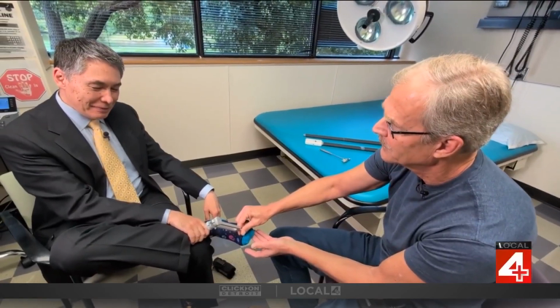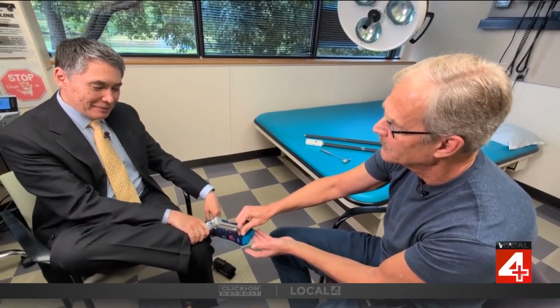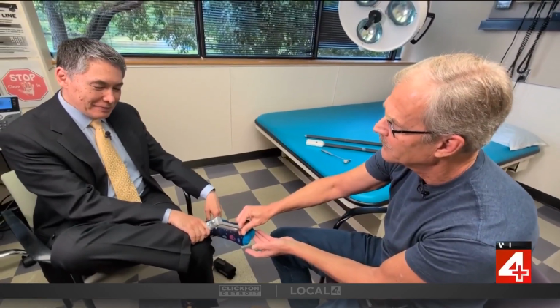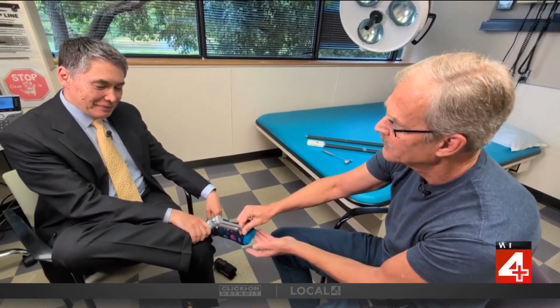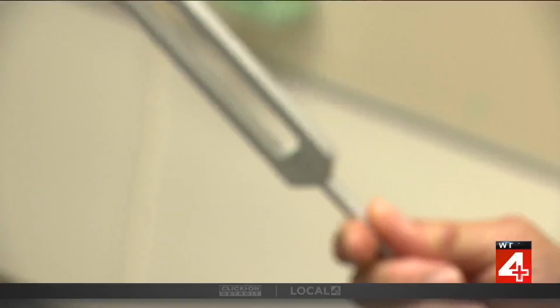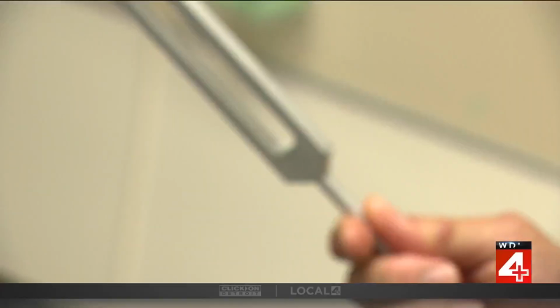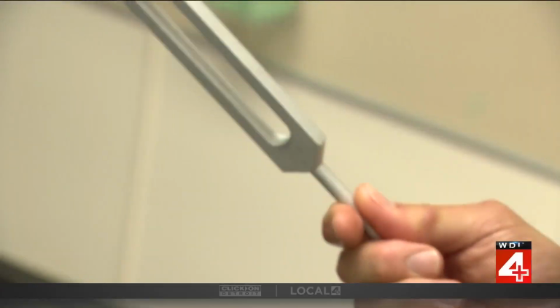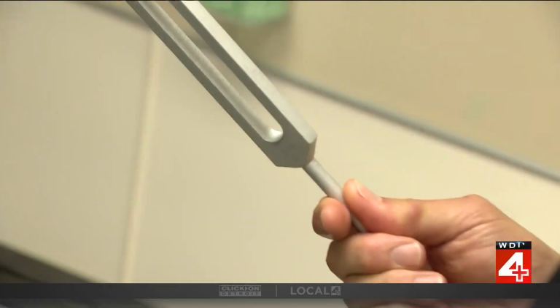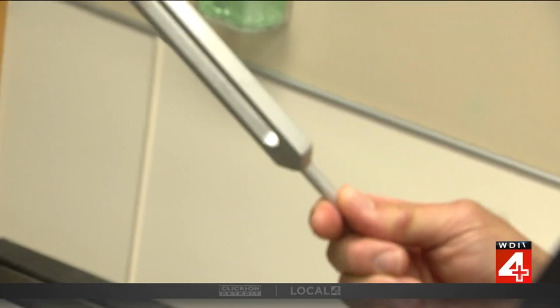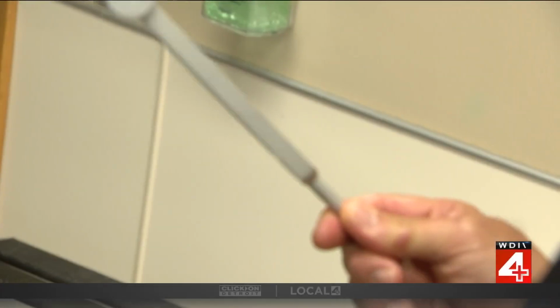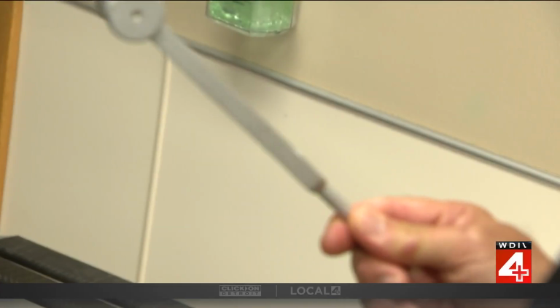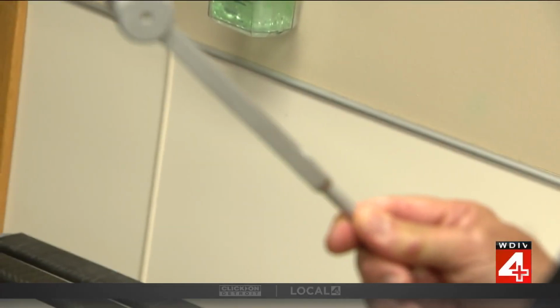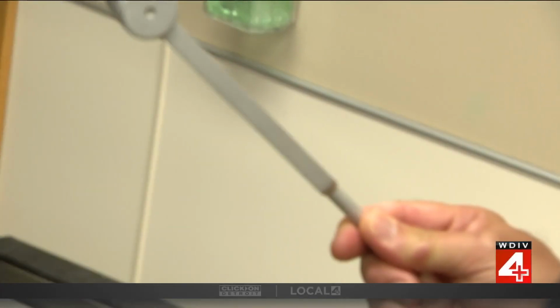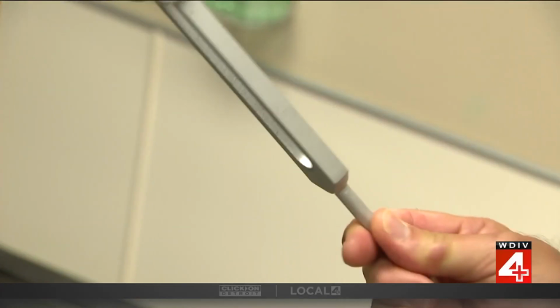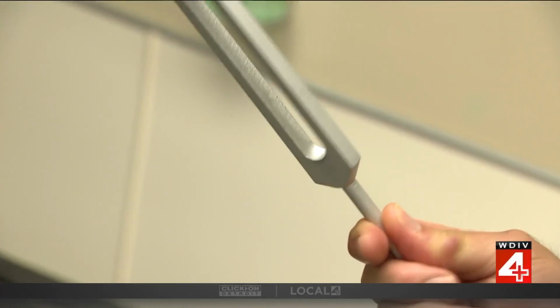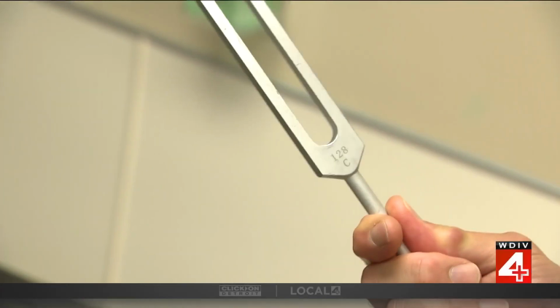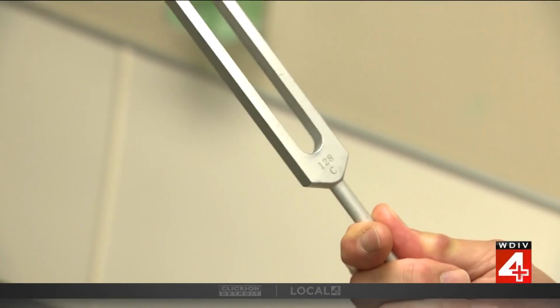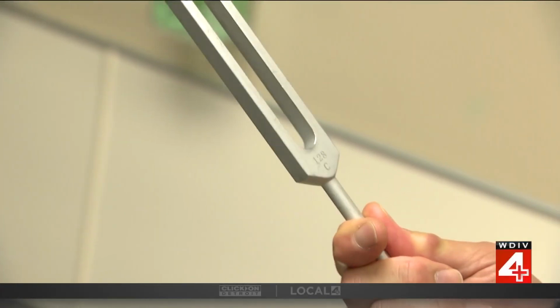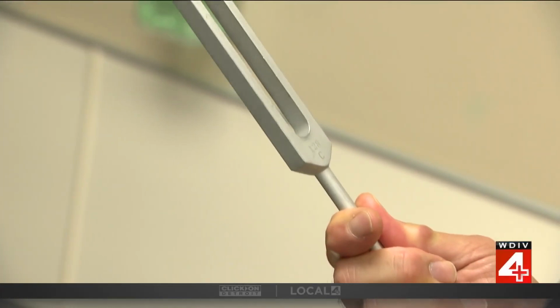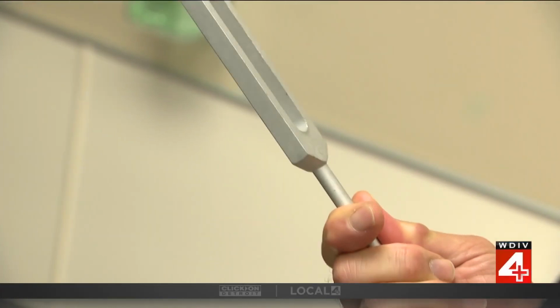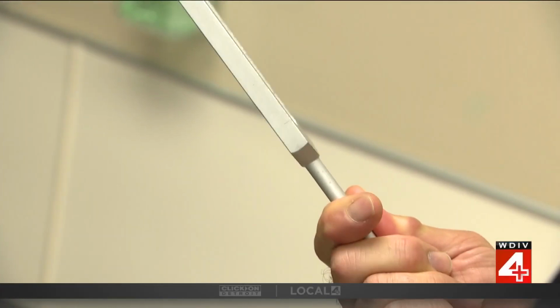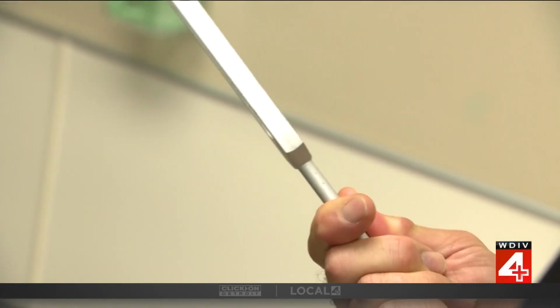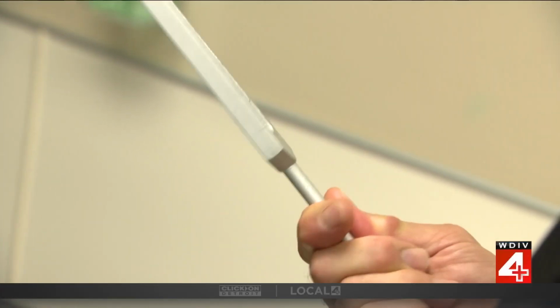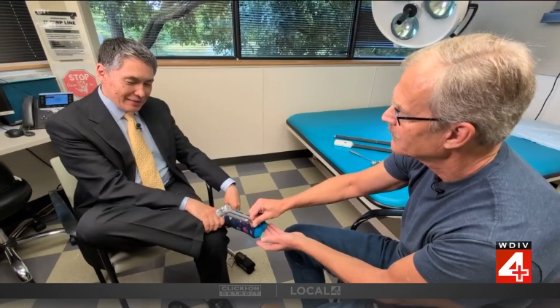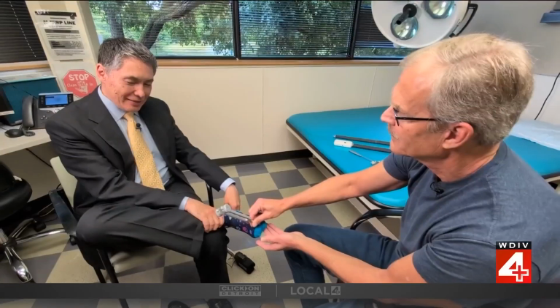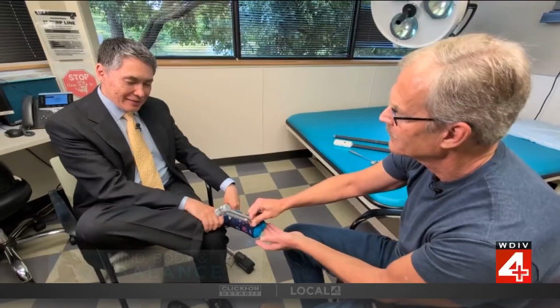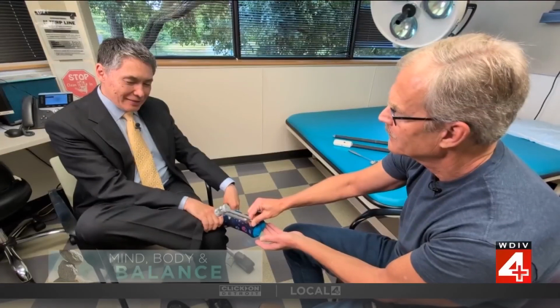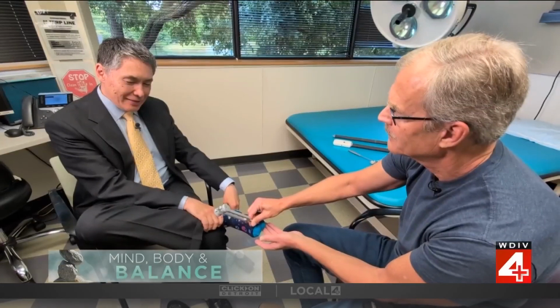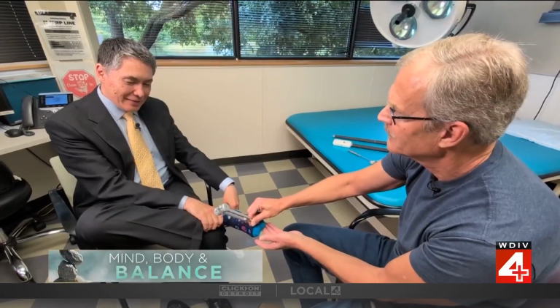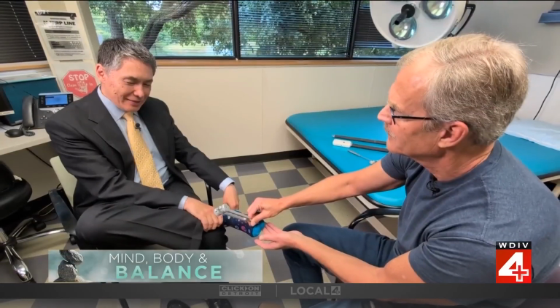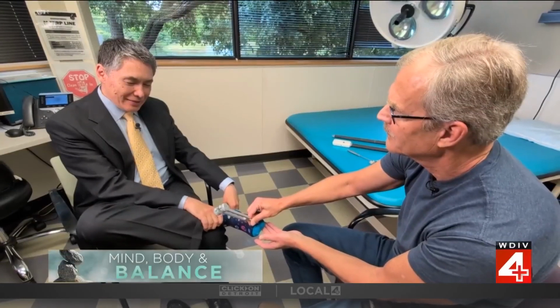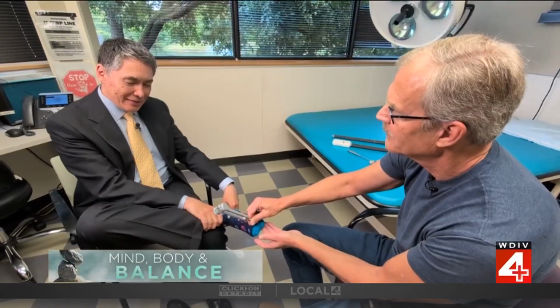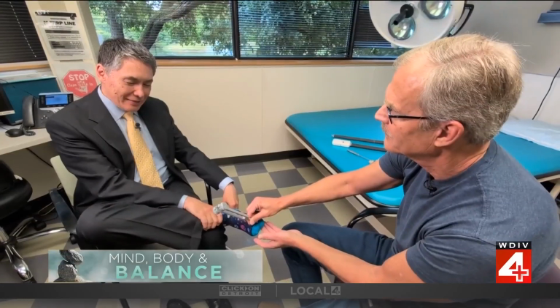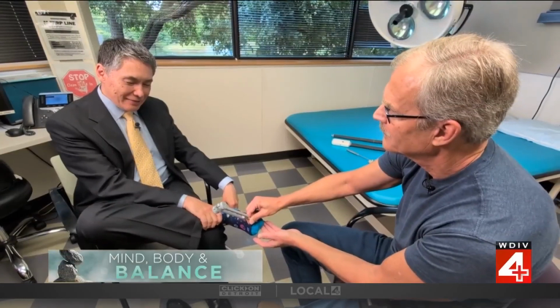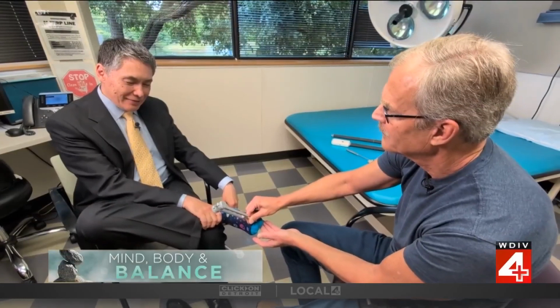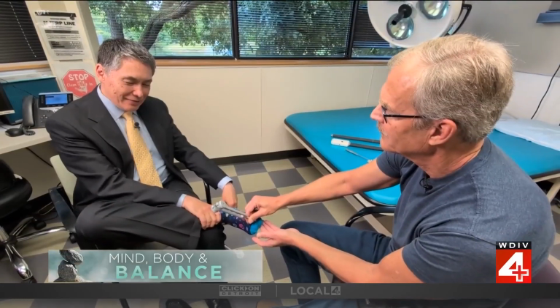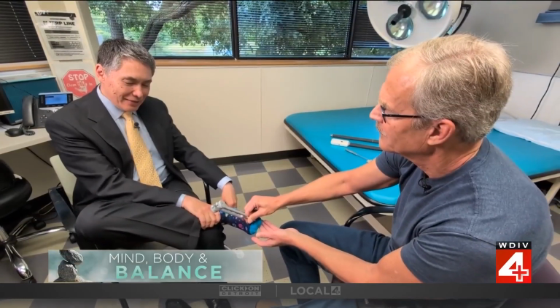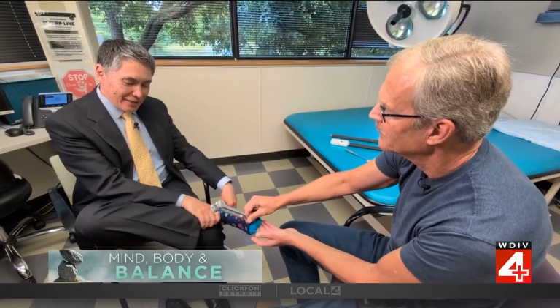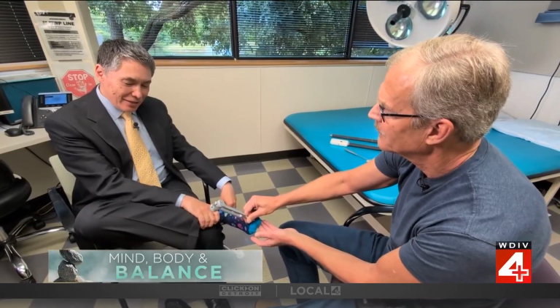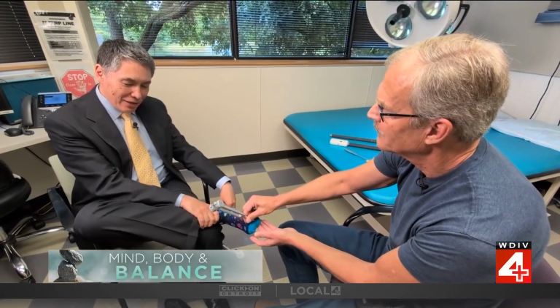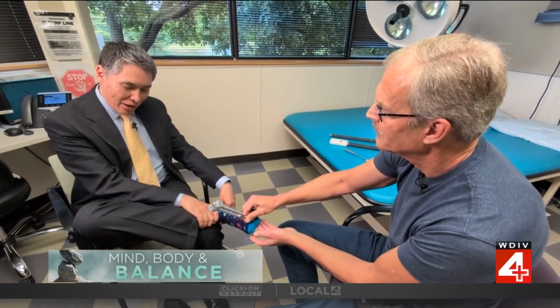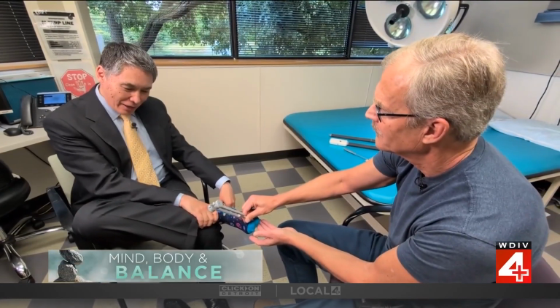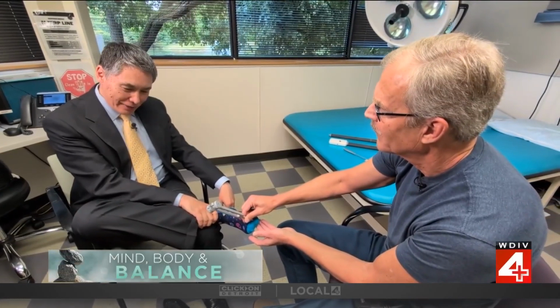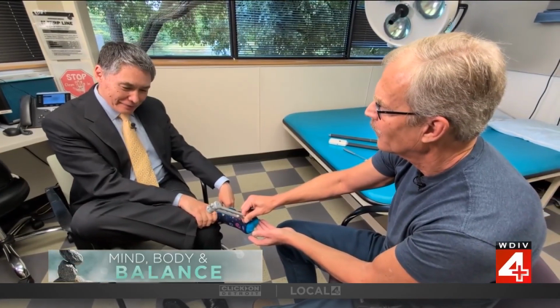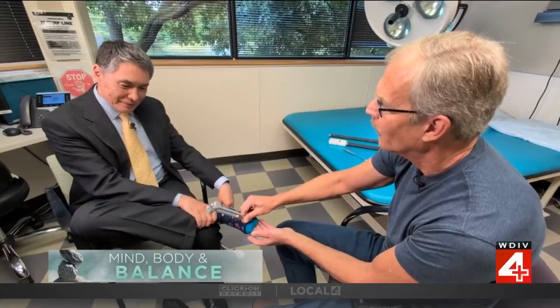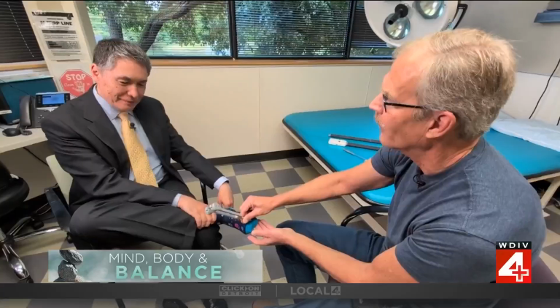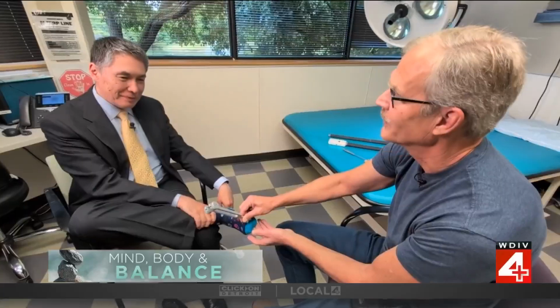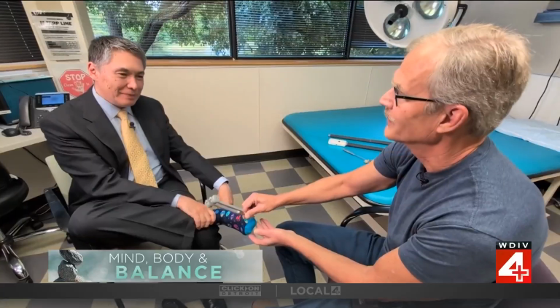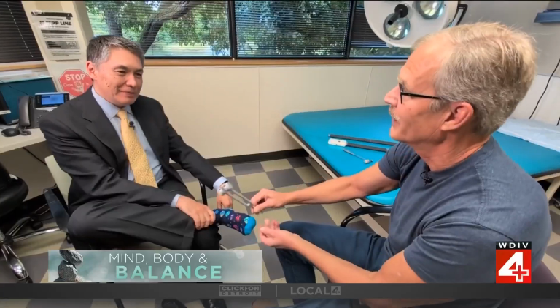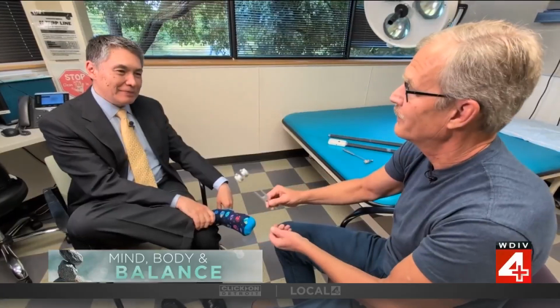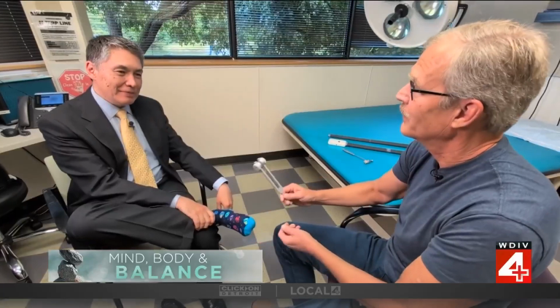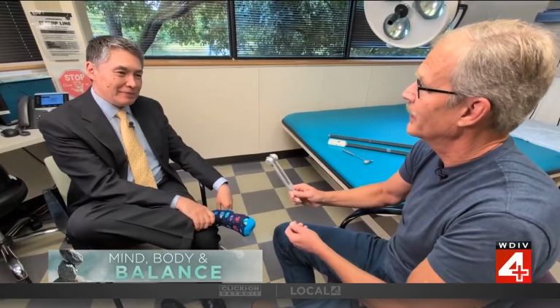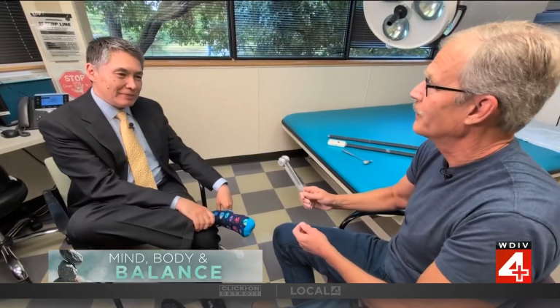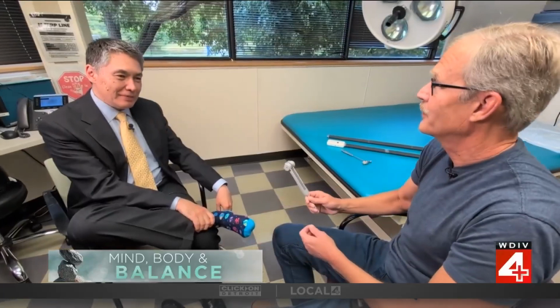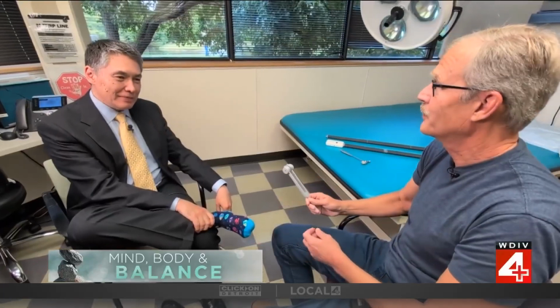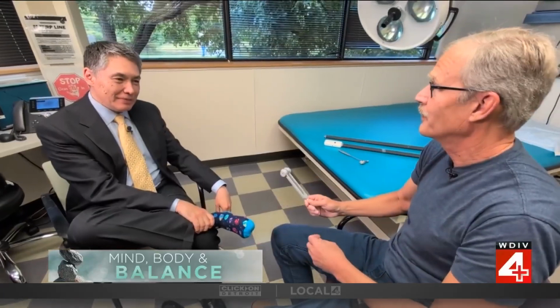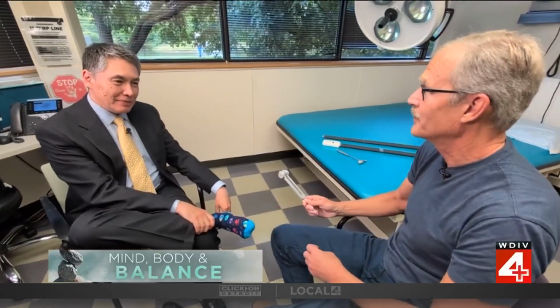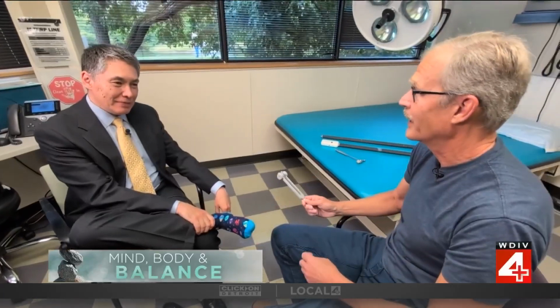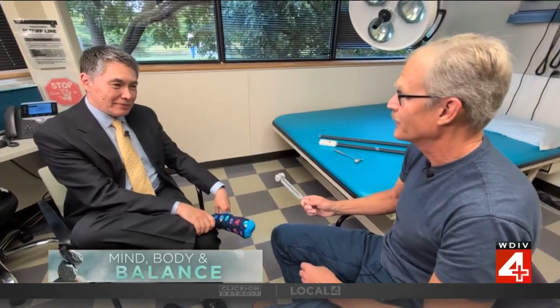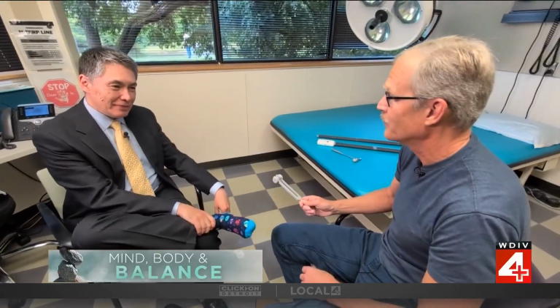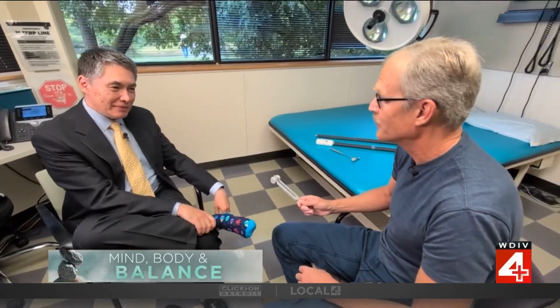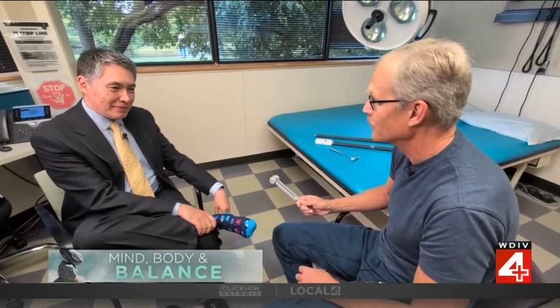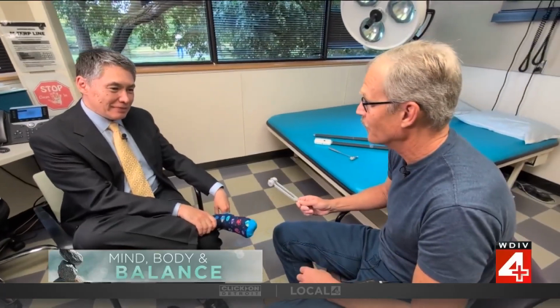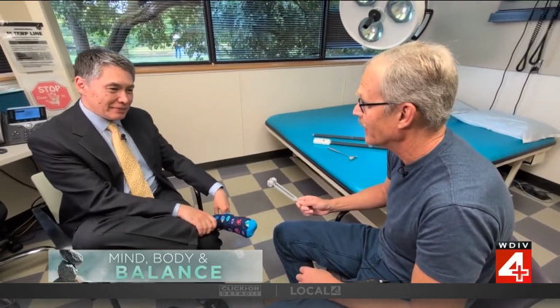Sensing the vibration of a tuning fork. You tell me when it goes away. That felt like about 12 seconds, which is great.